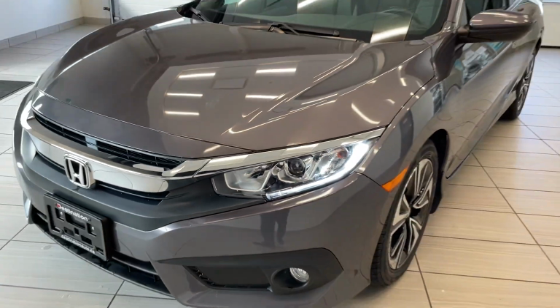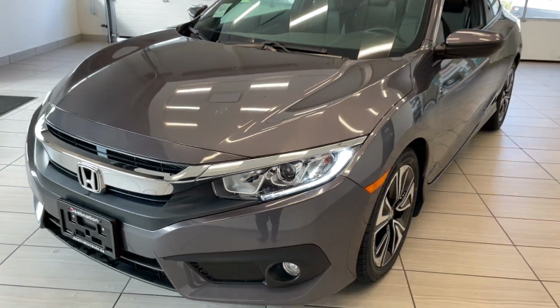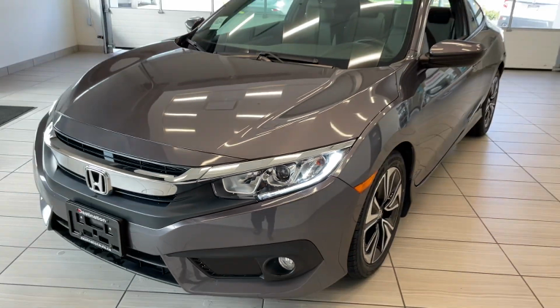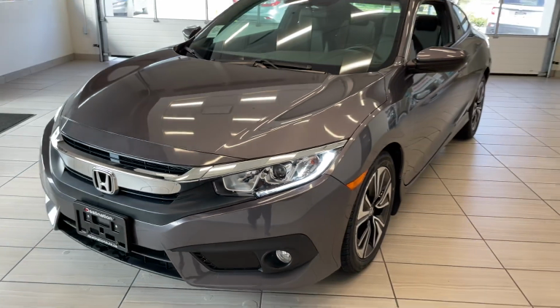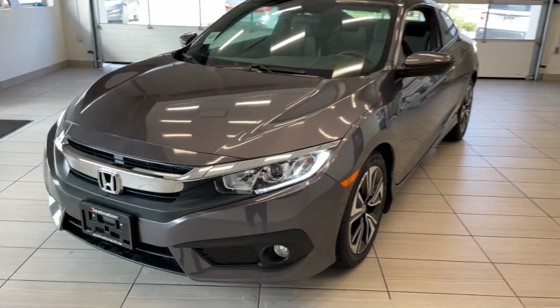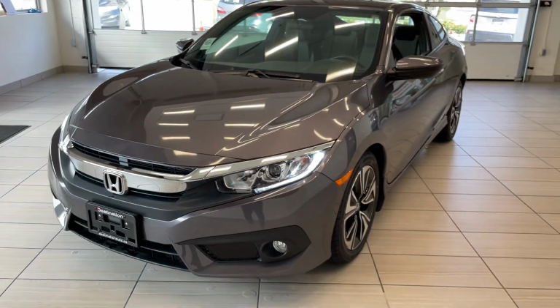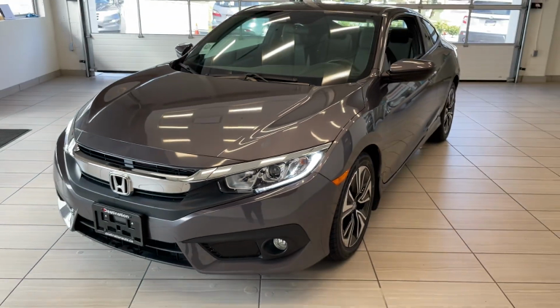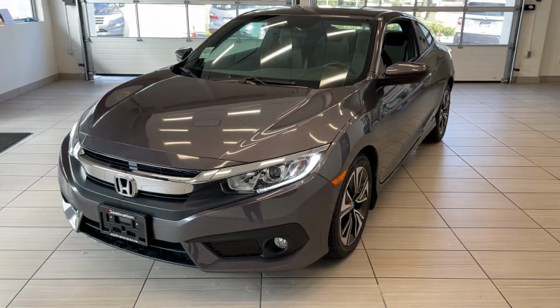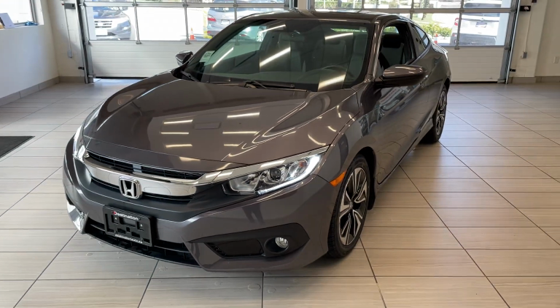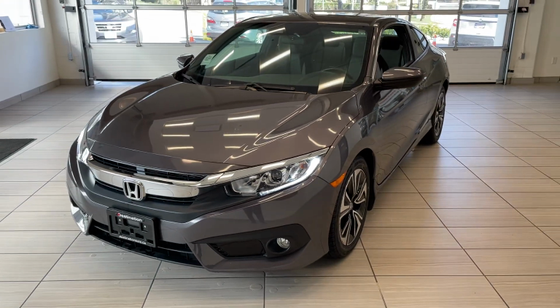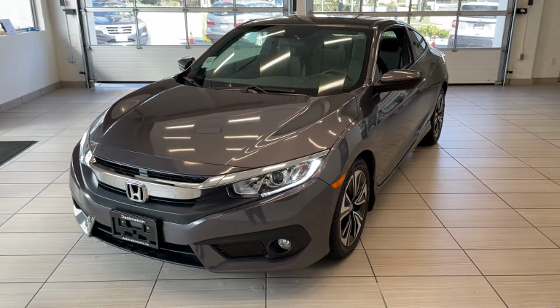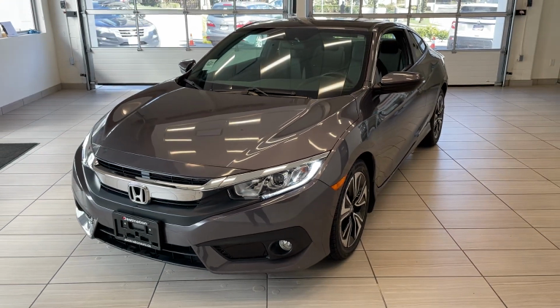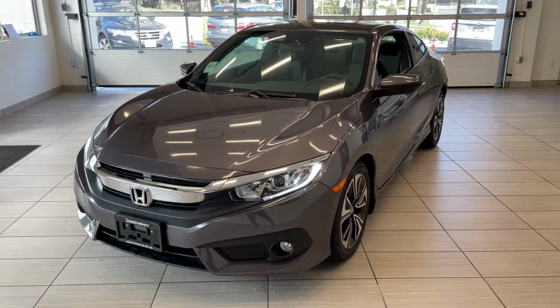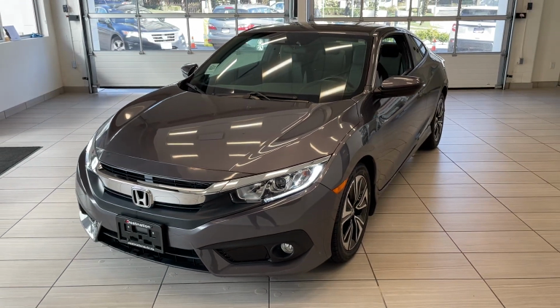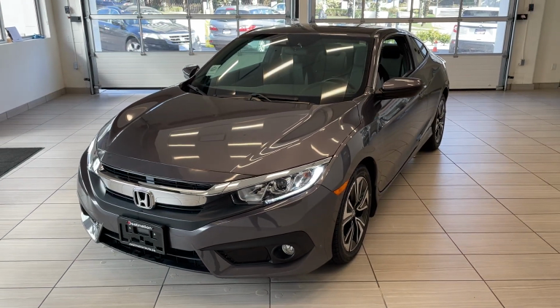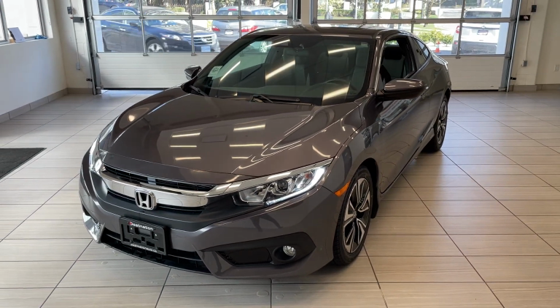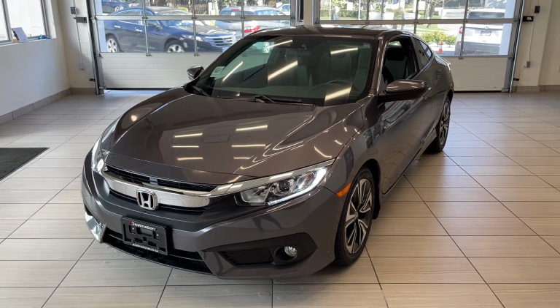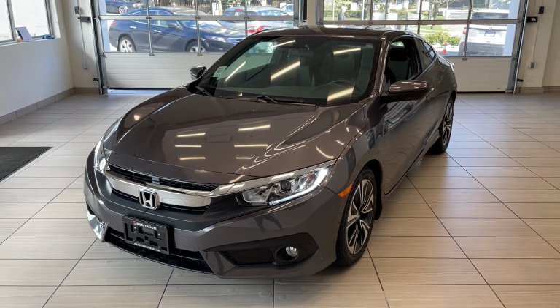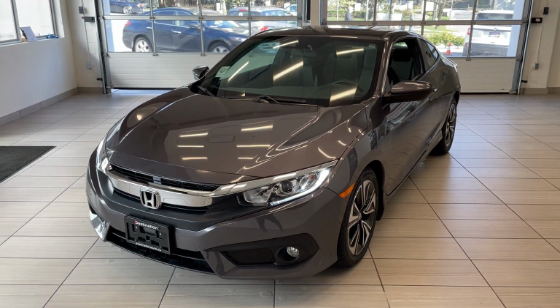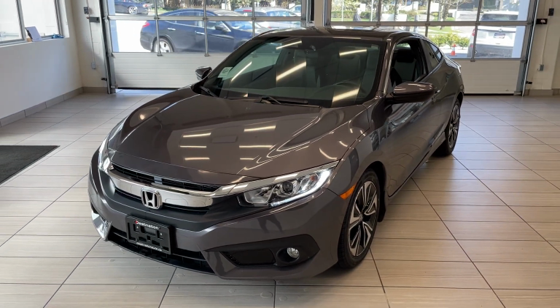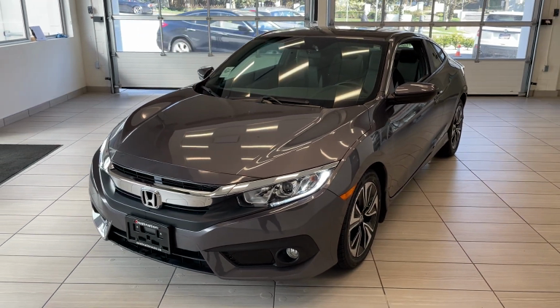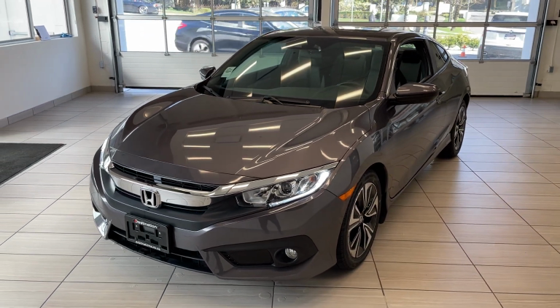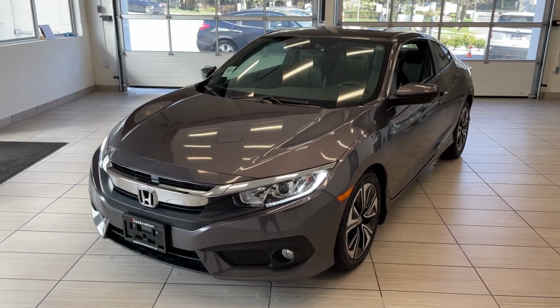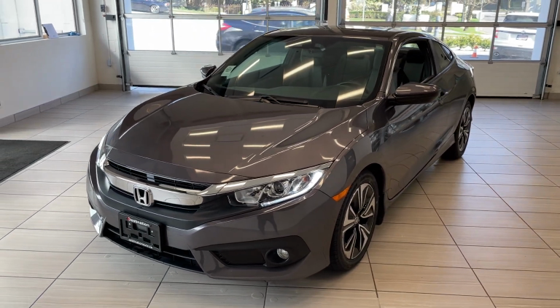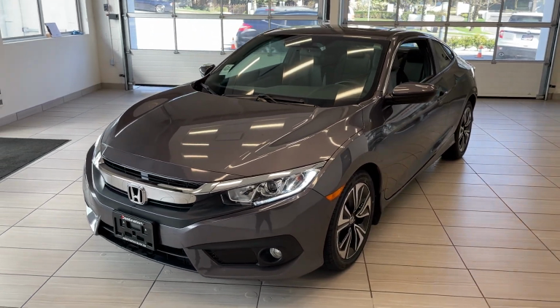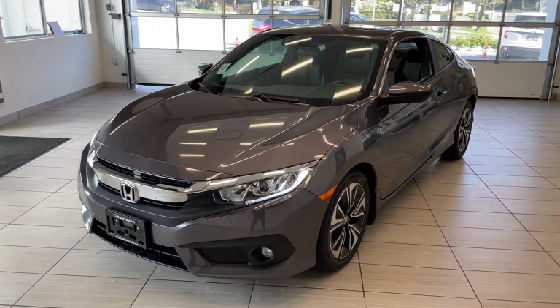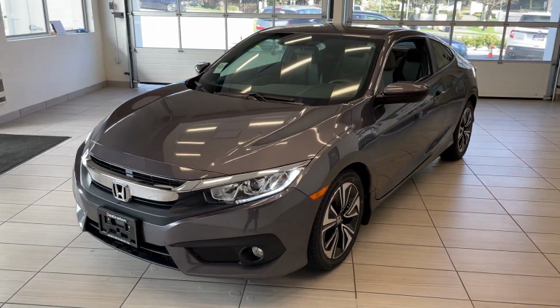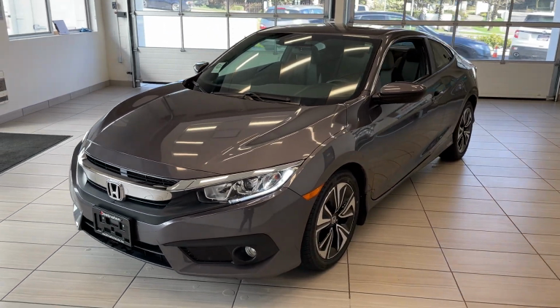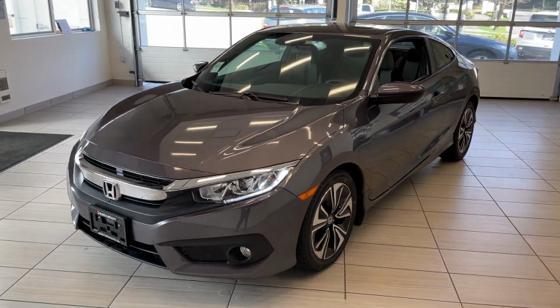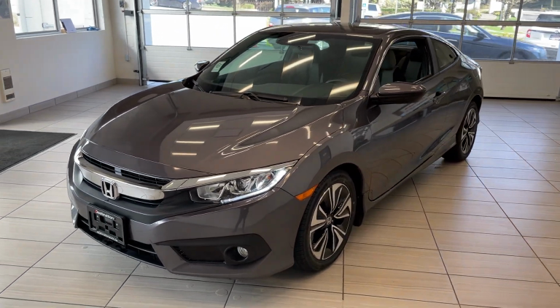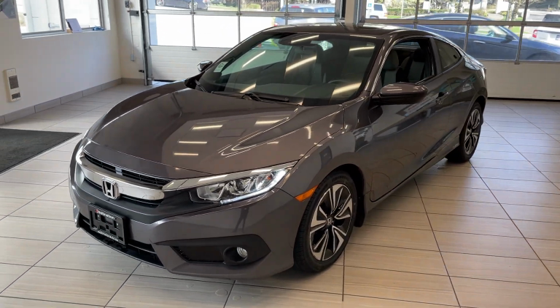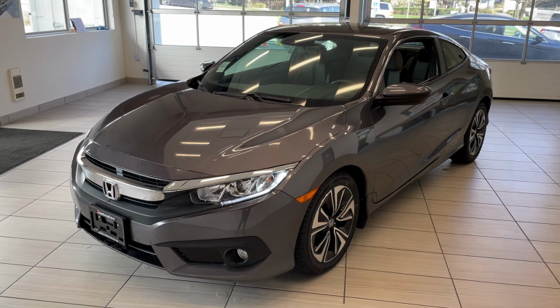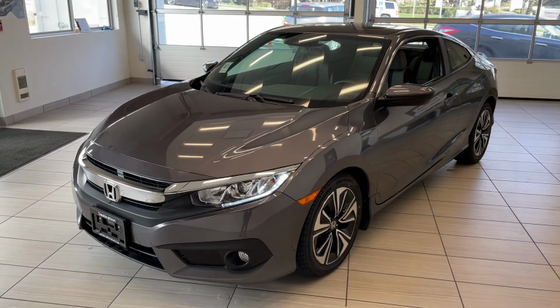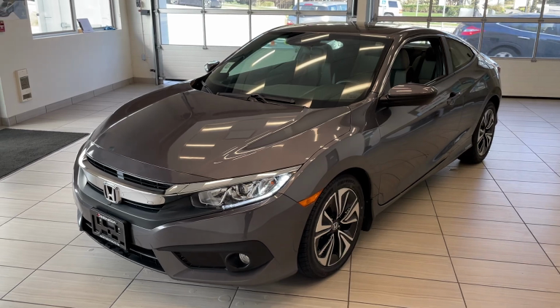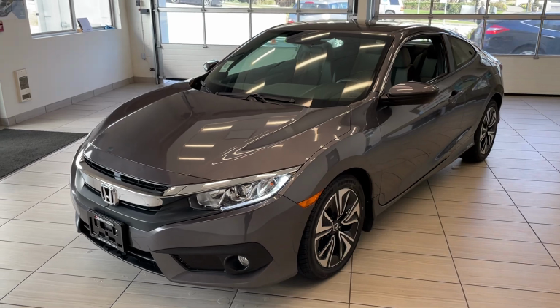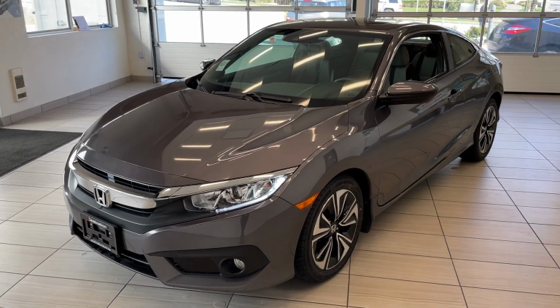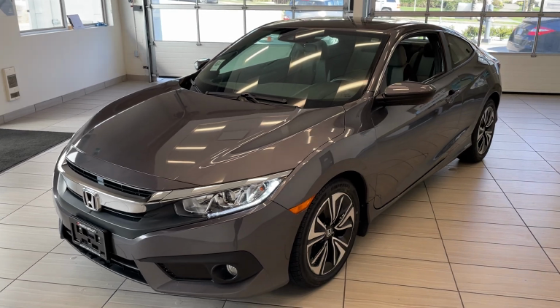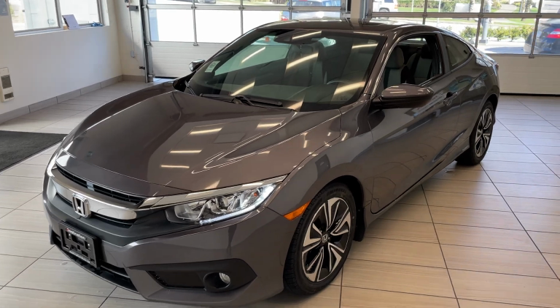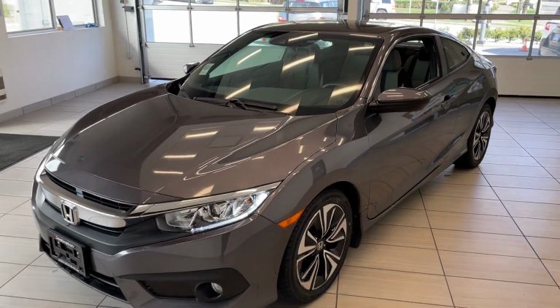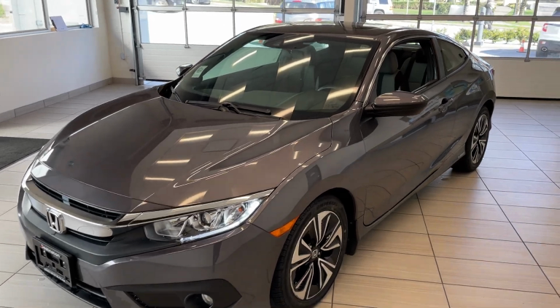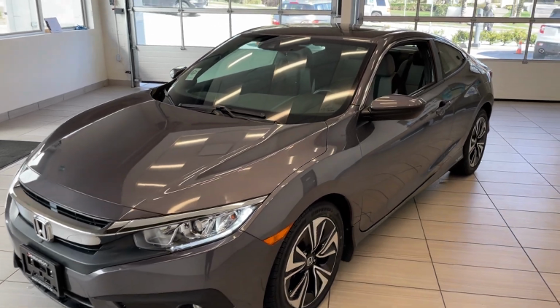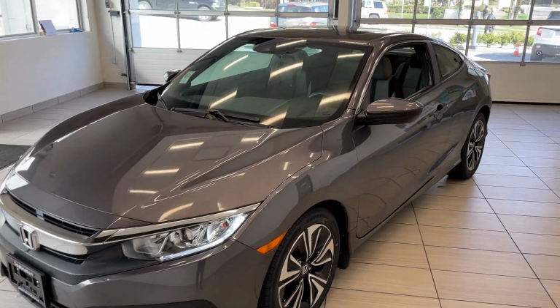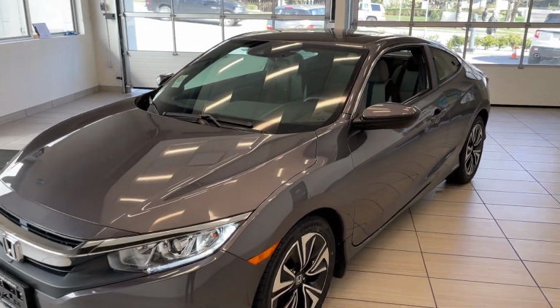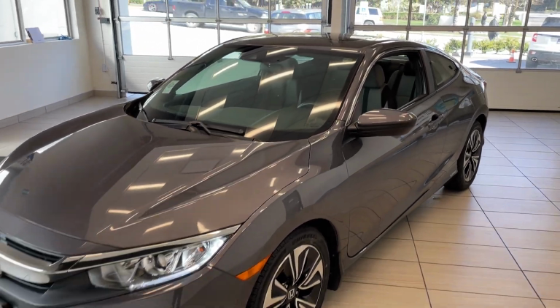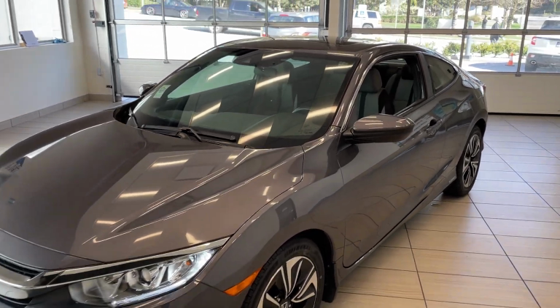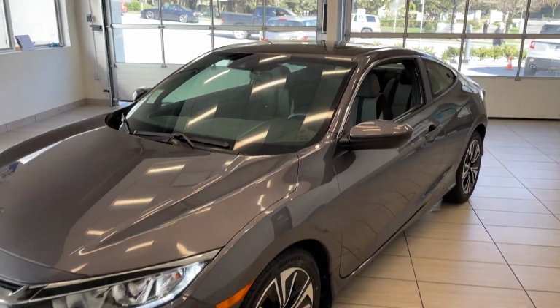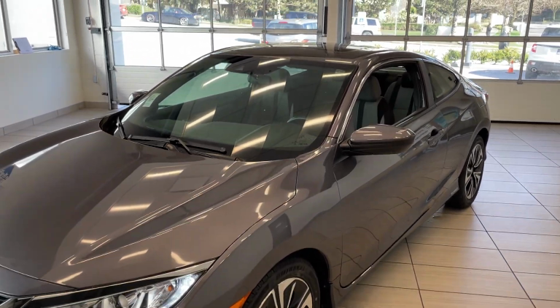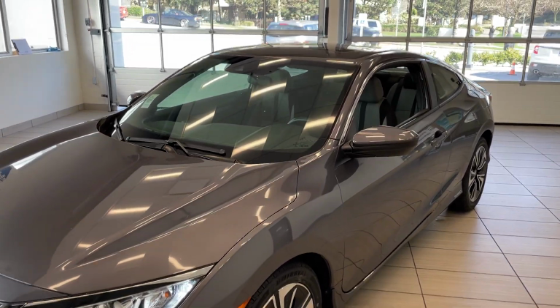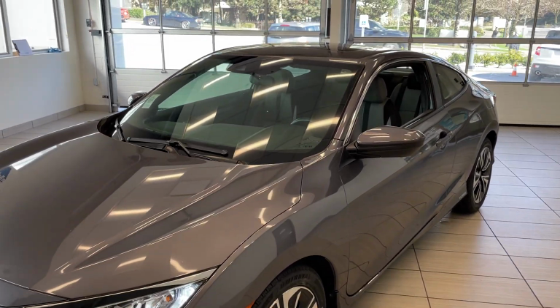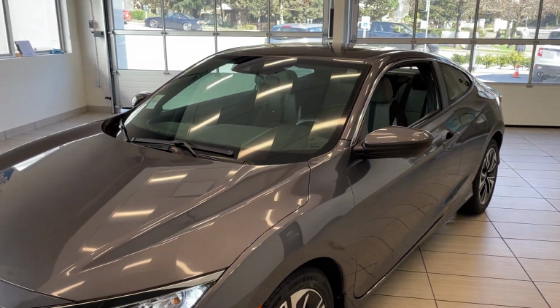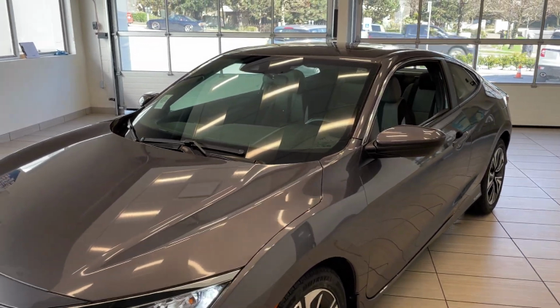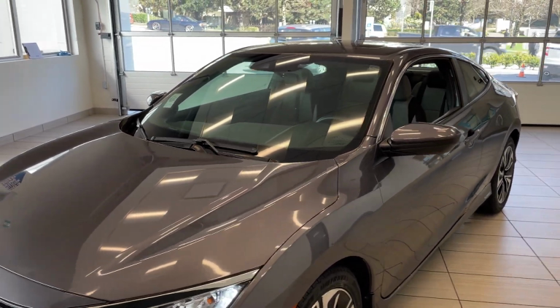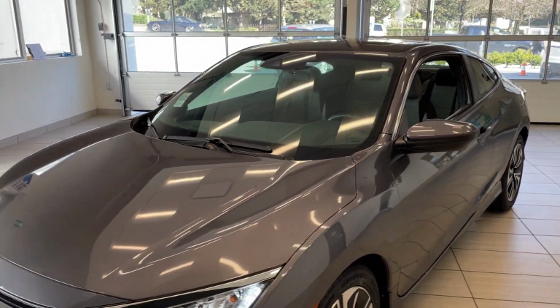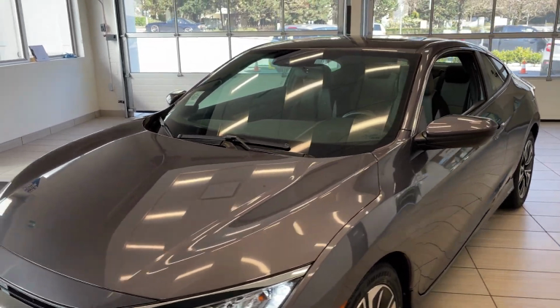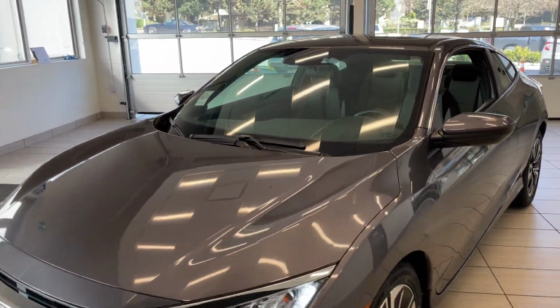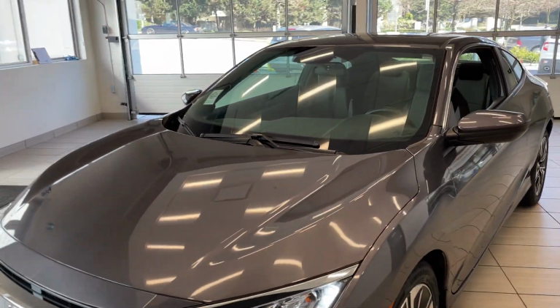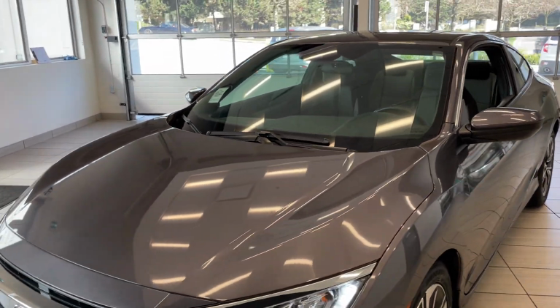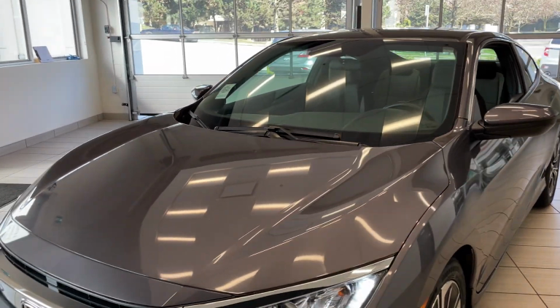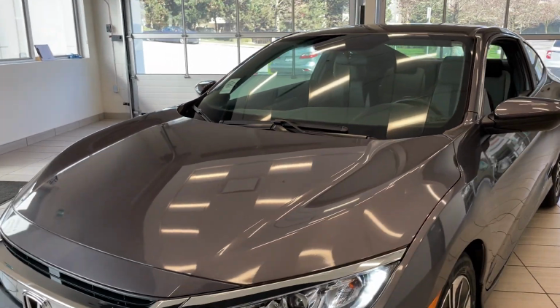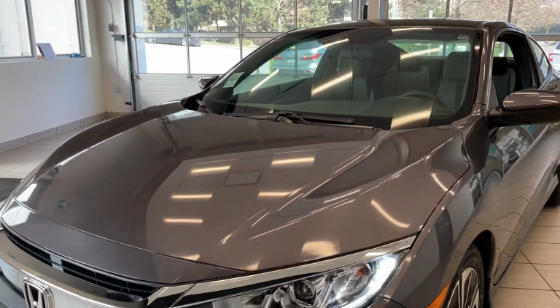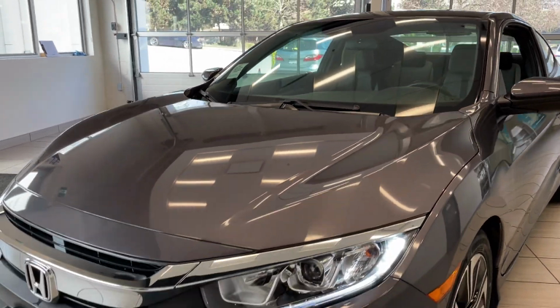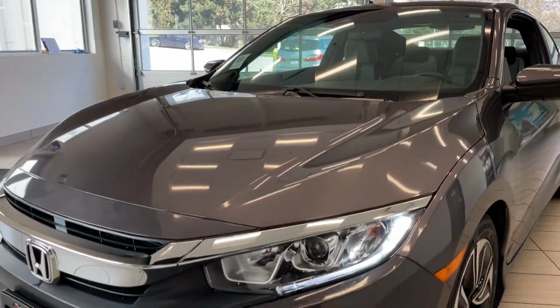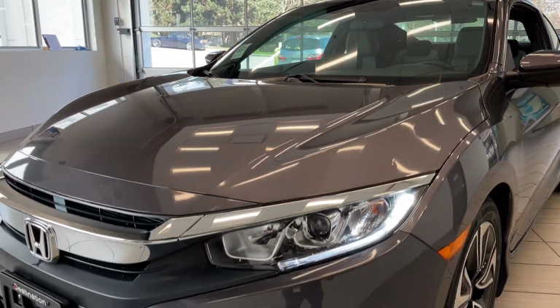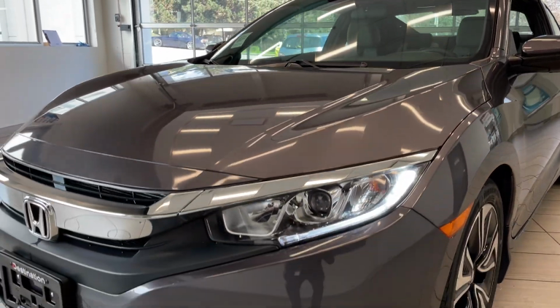Here's a quick look at our 2018 Honda Civic Coupe. This Coupe is the EXT trim, so it actually comes with the upgraded turbocharged engine.